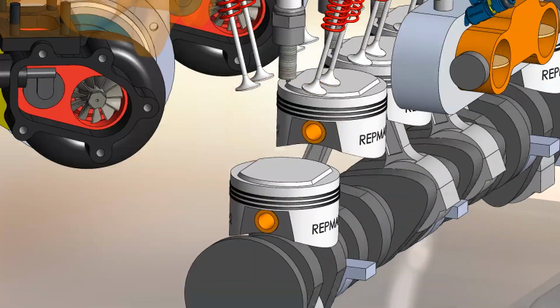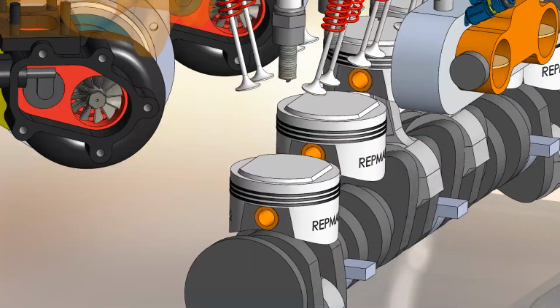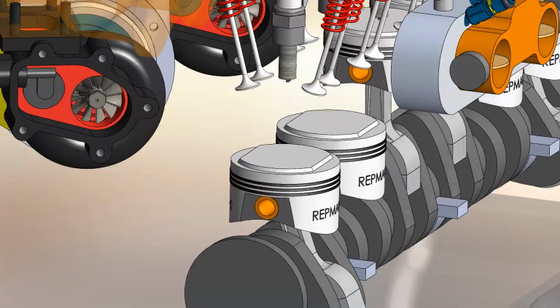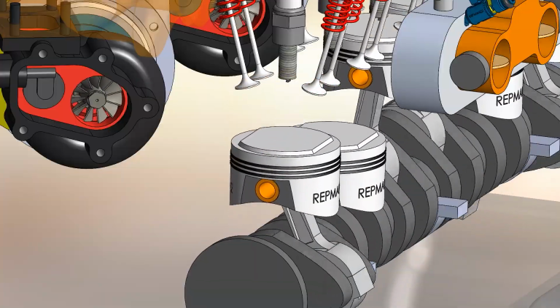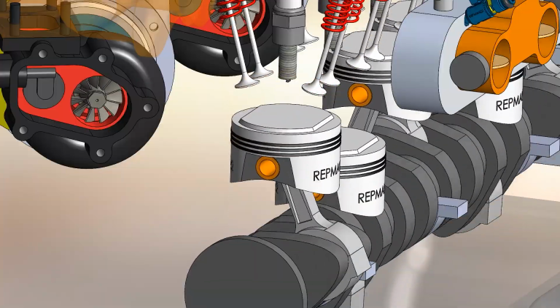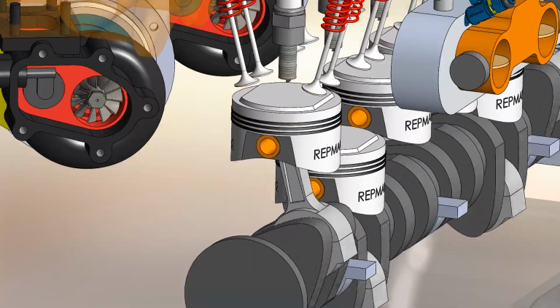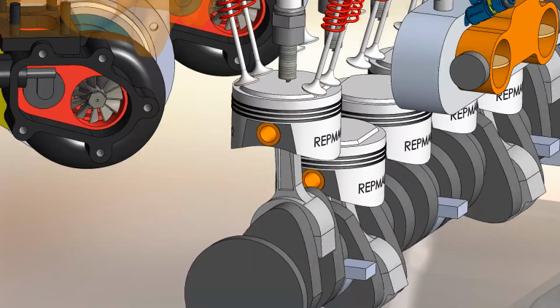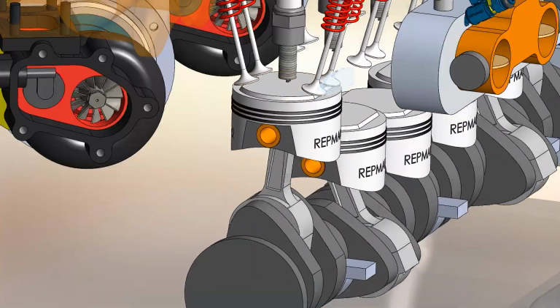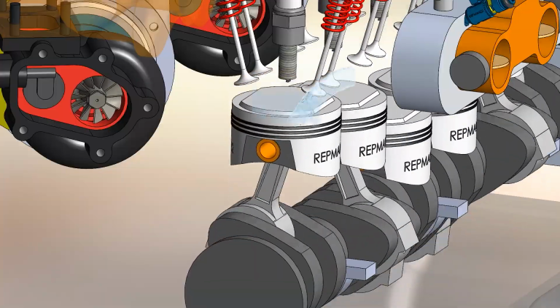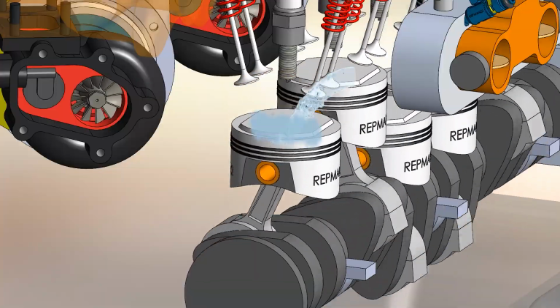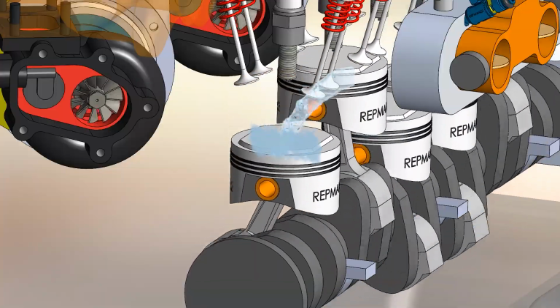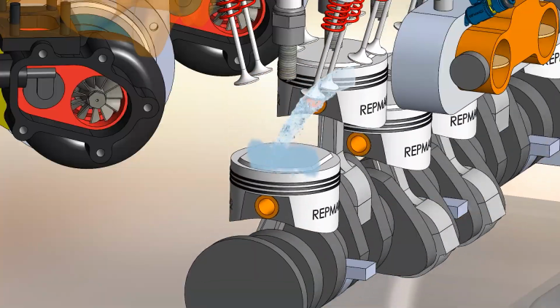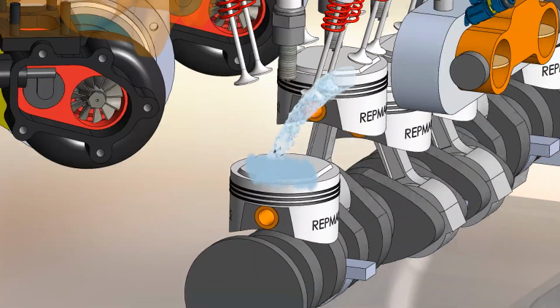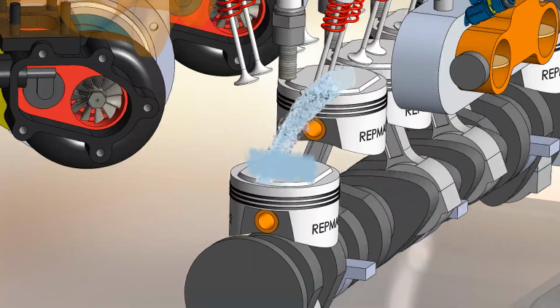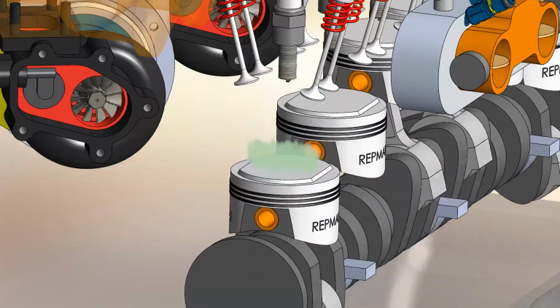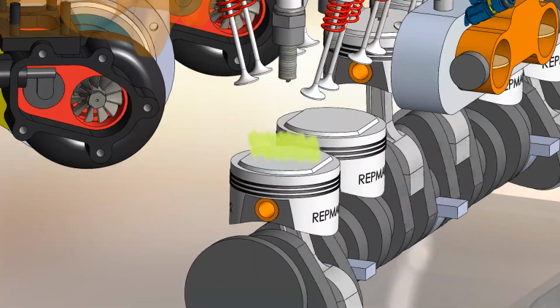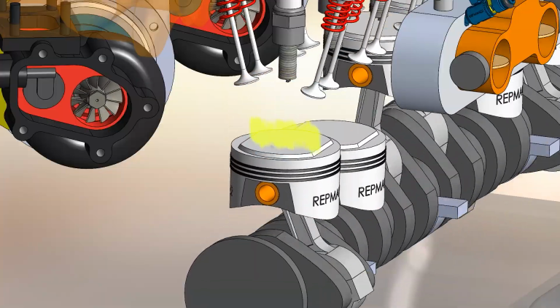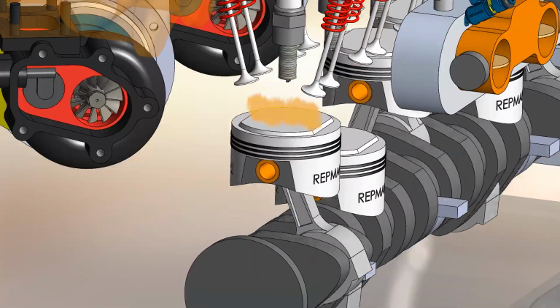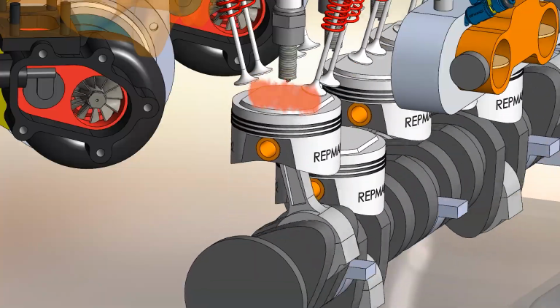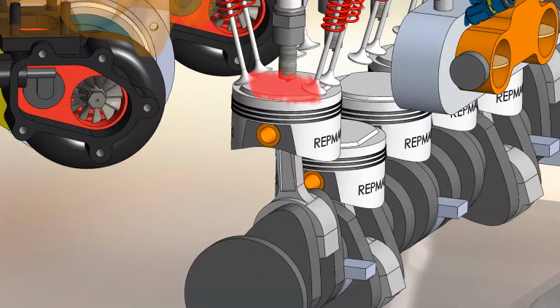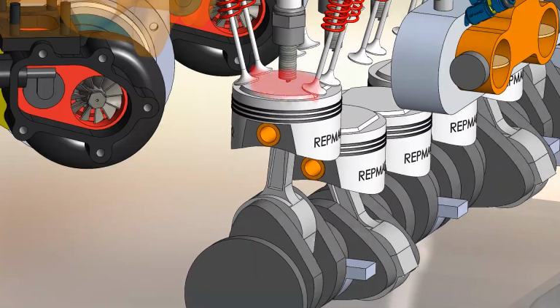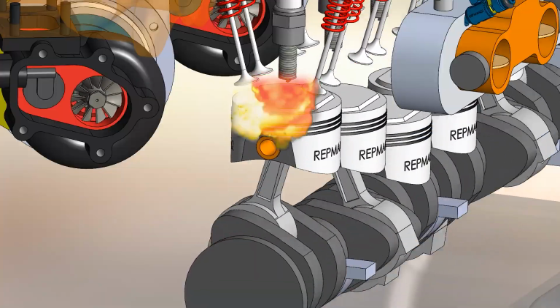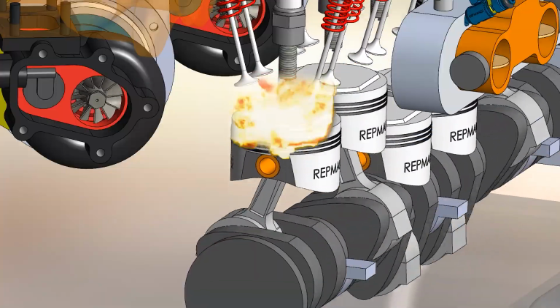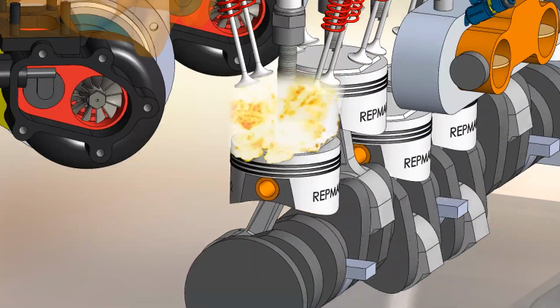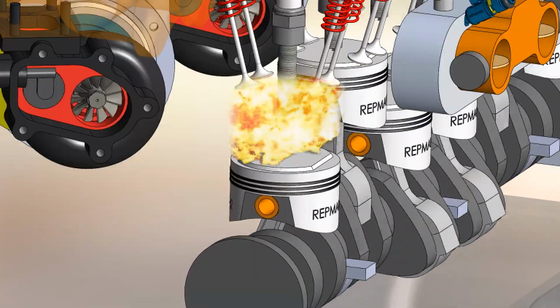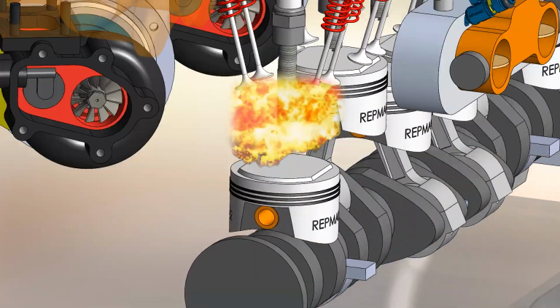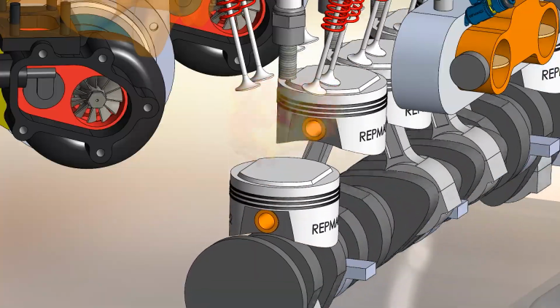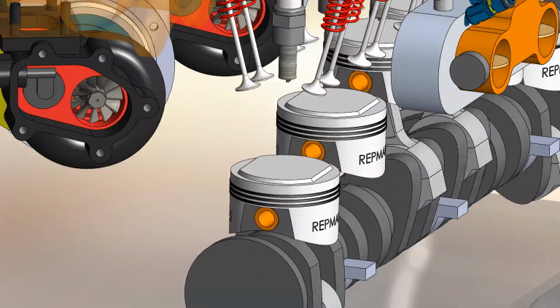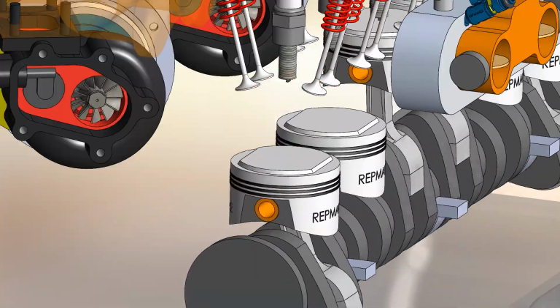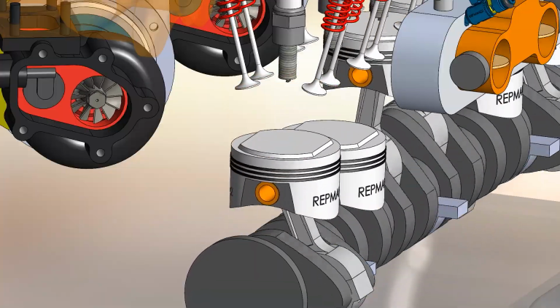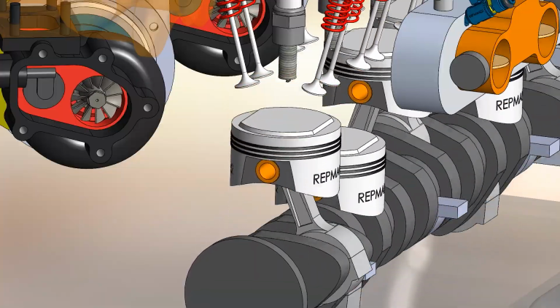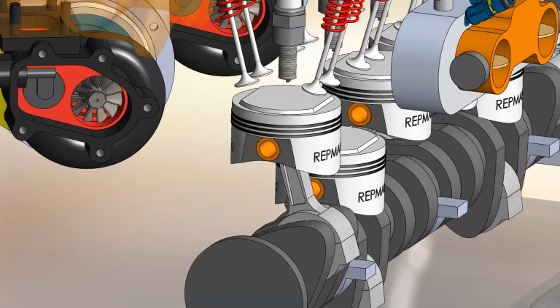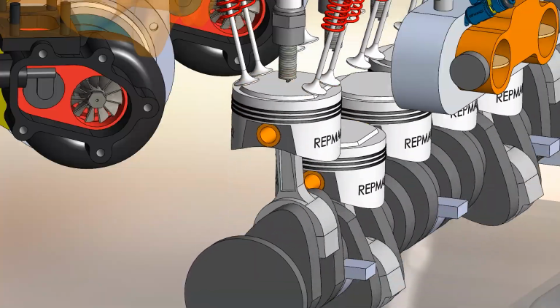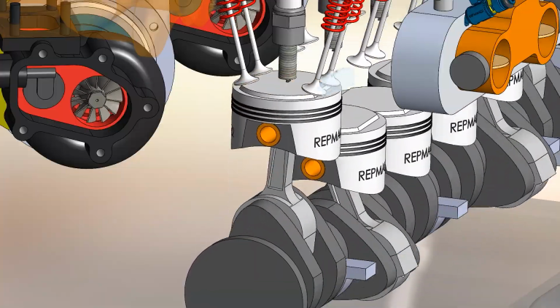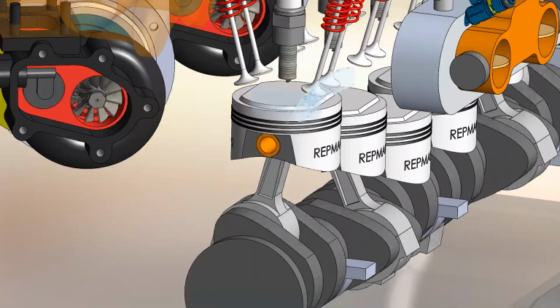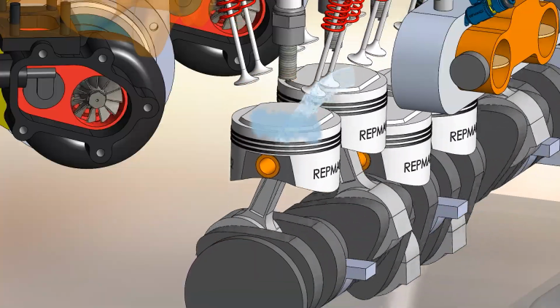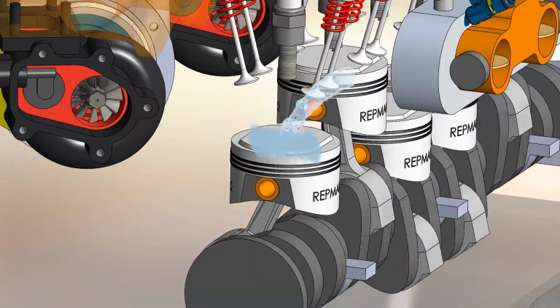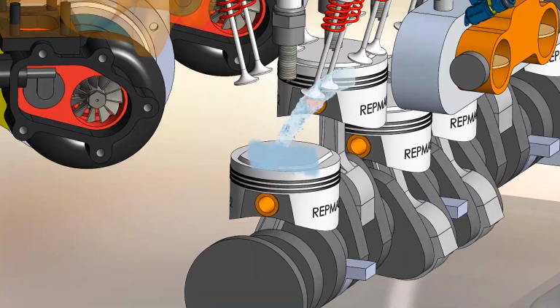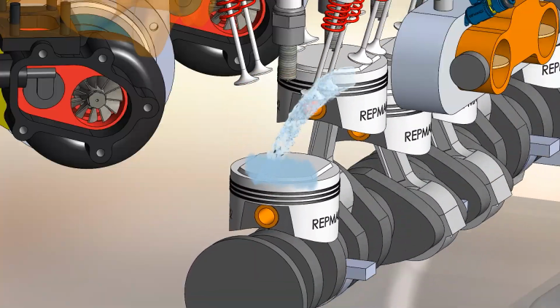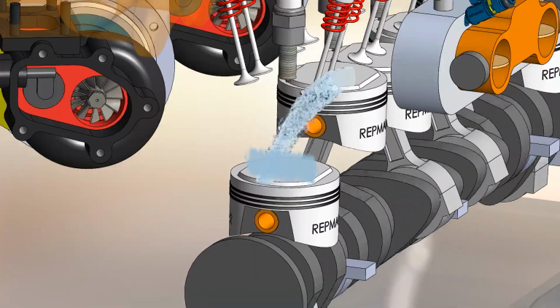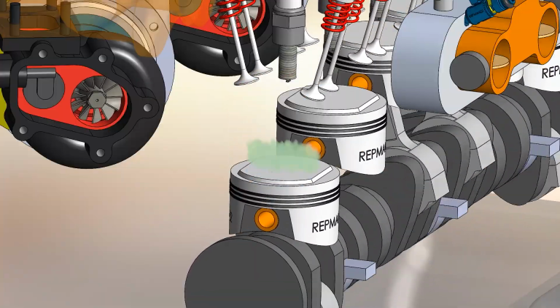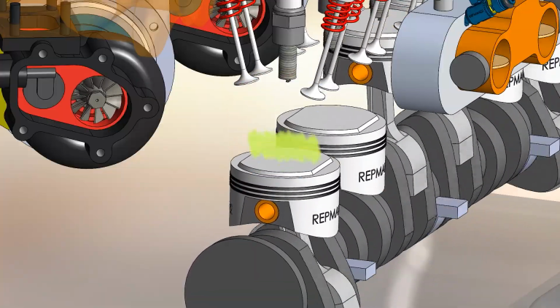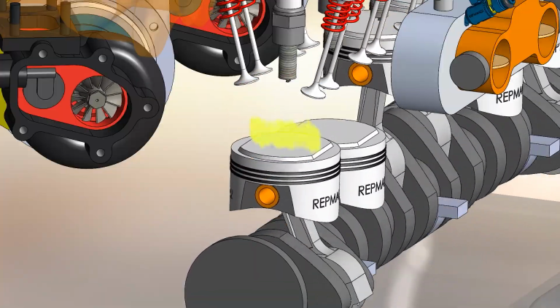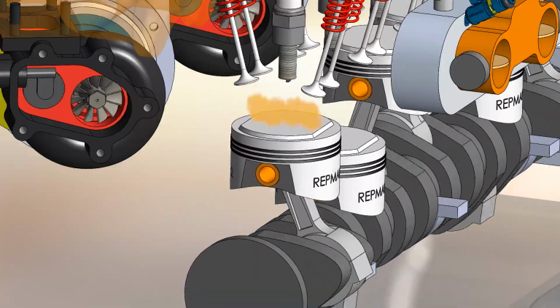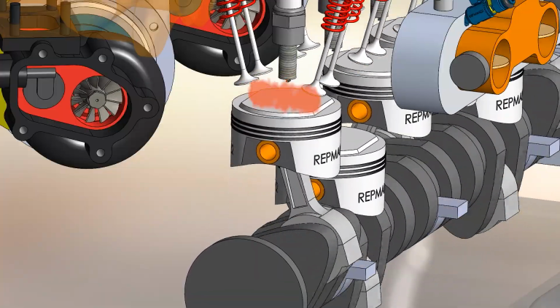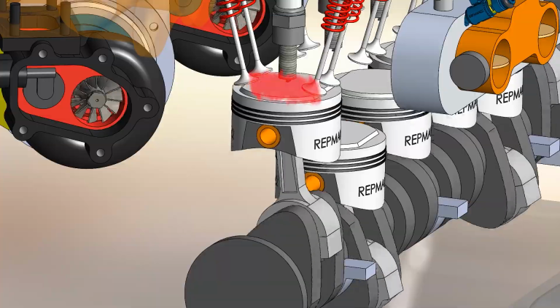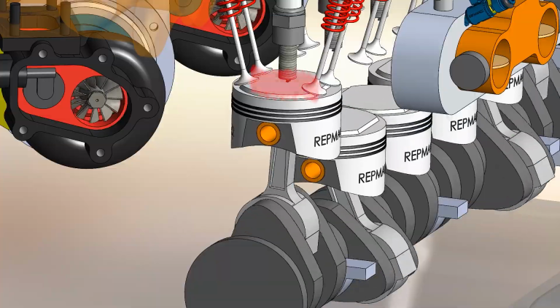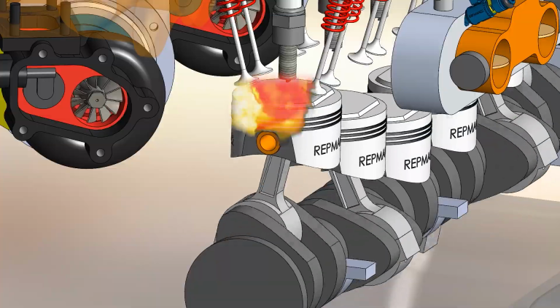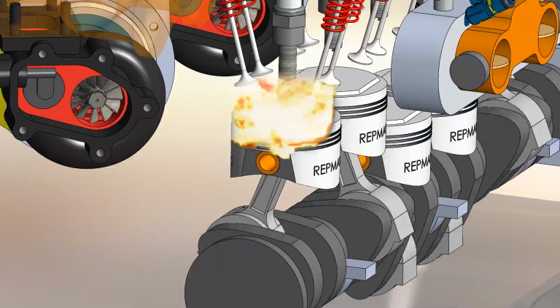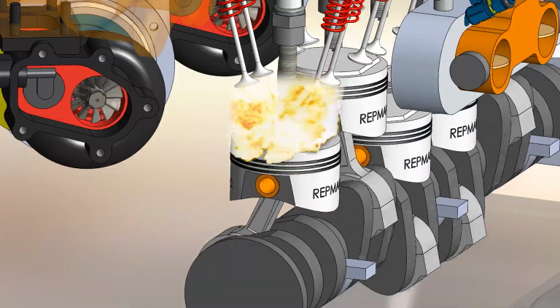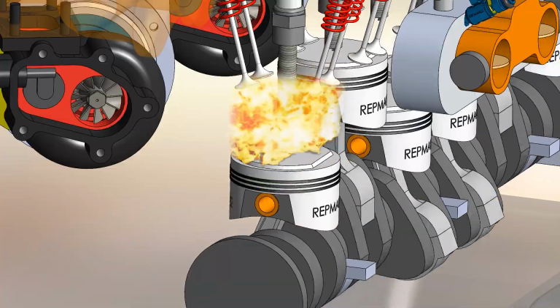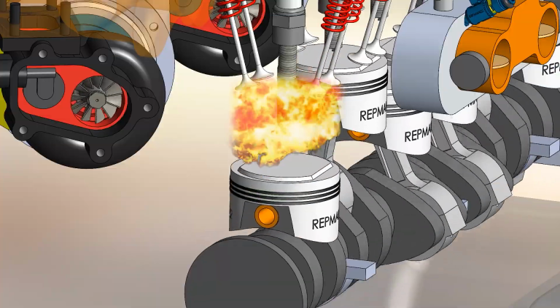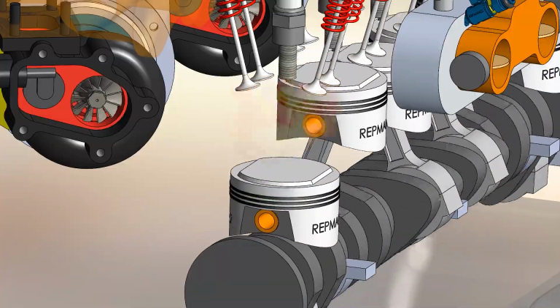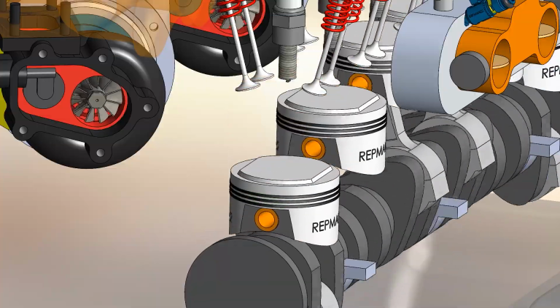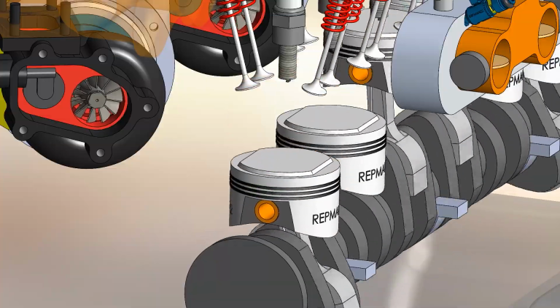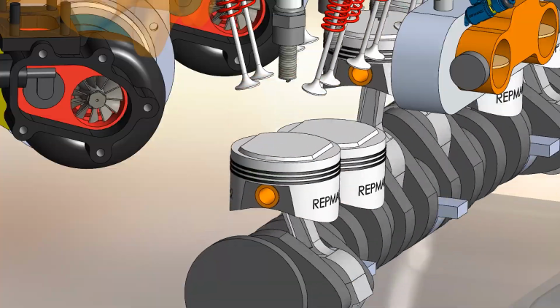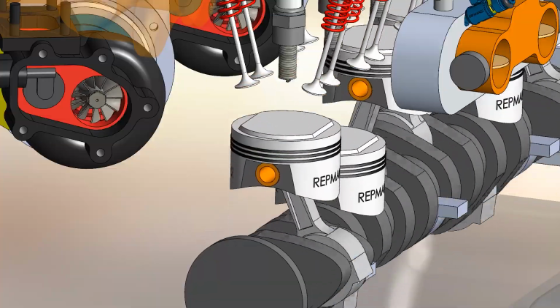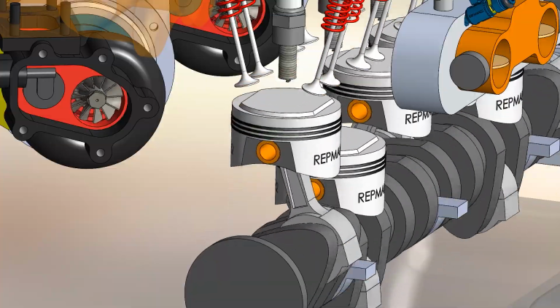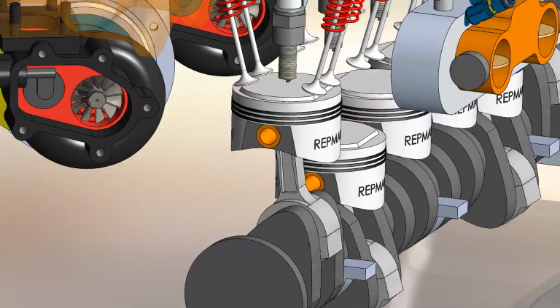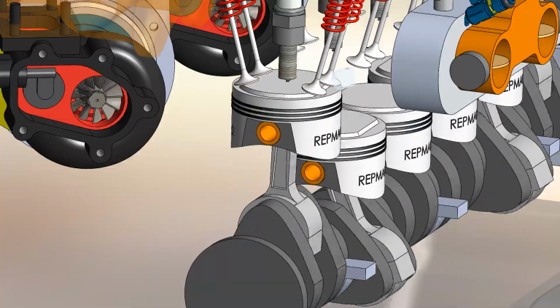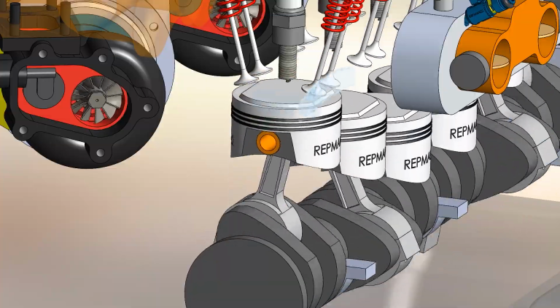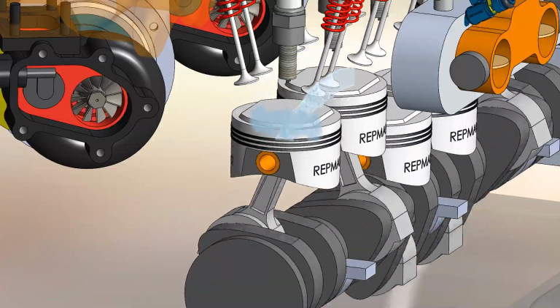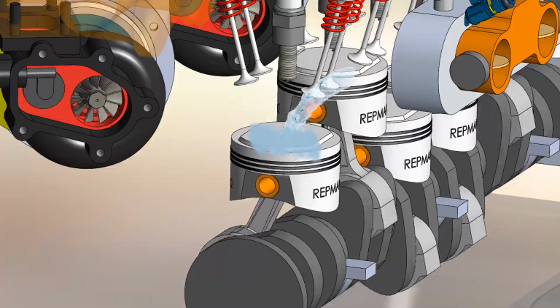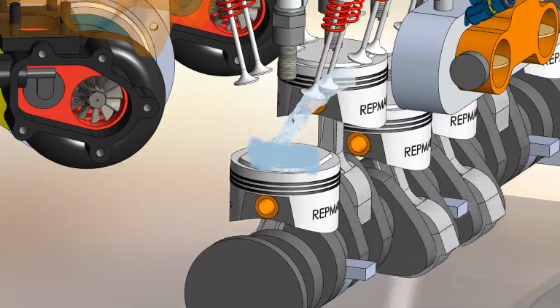However, these engines tend to have slightly less torque since the air has less time to enter the cylinder, which results in weaker explosions.